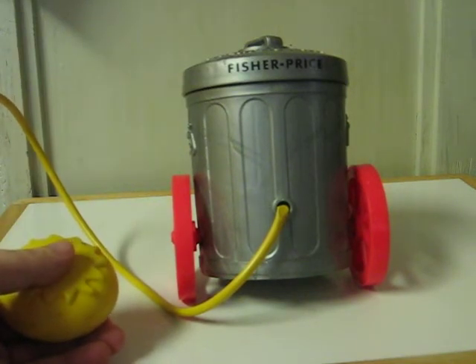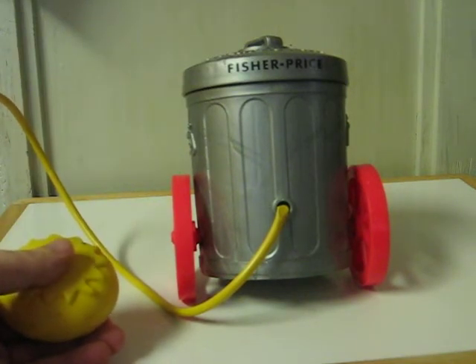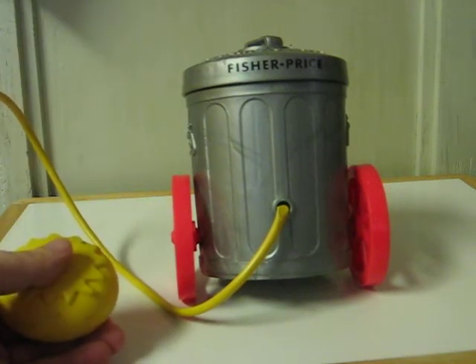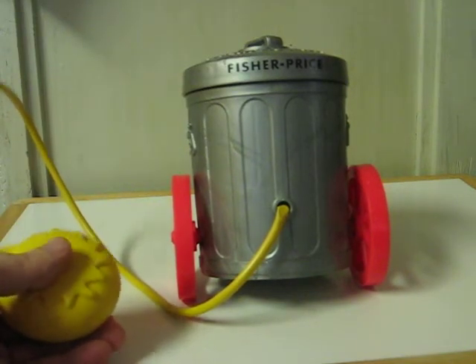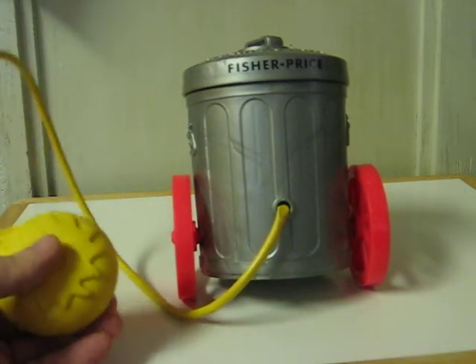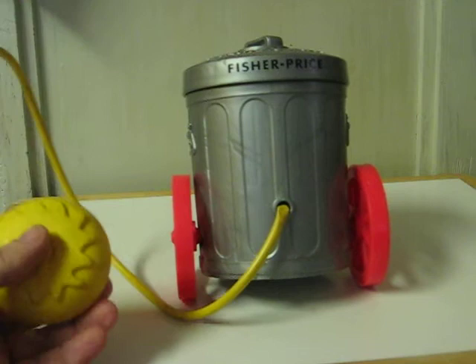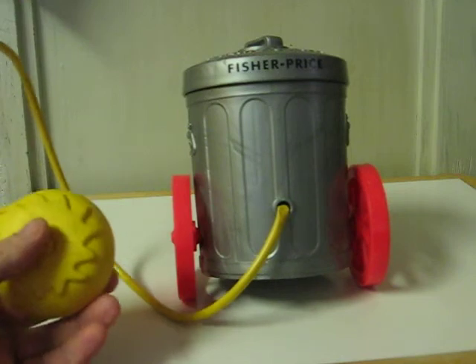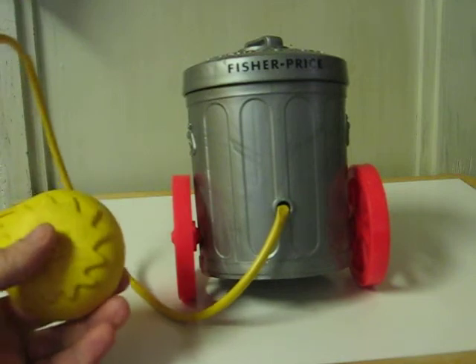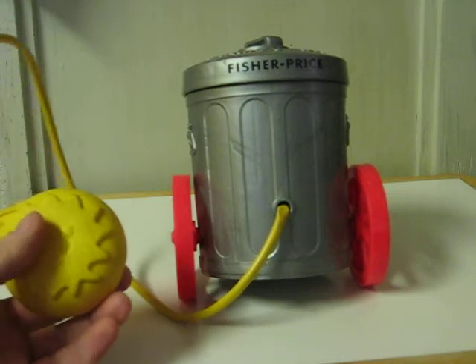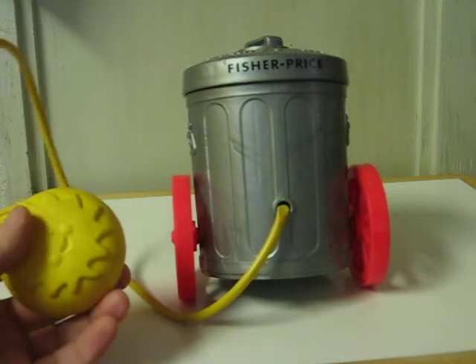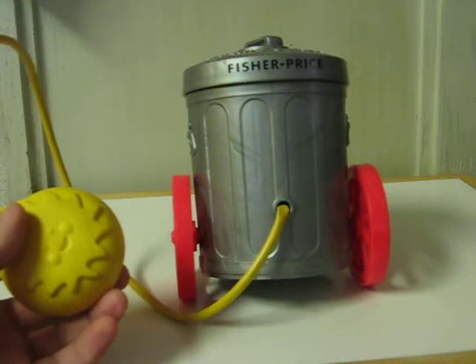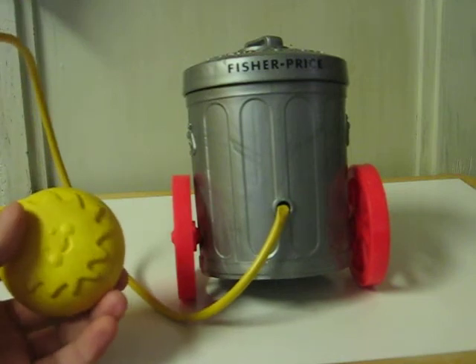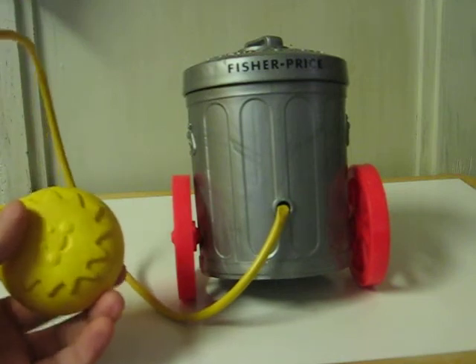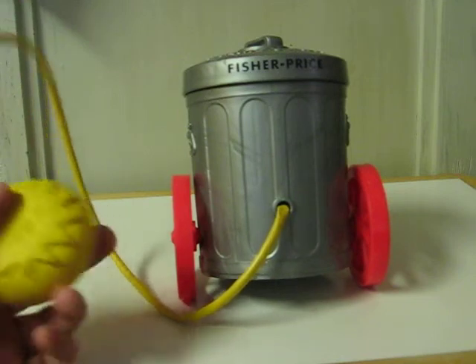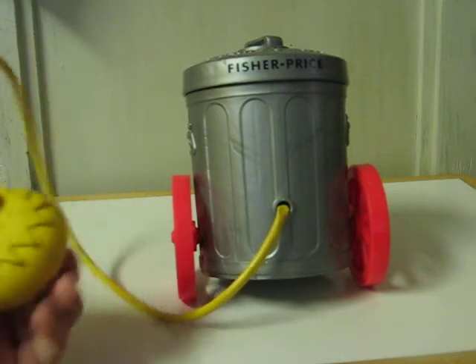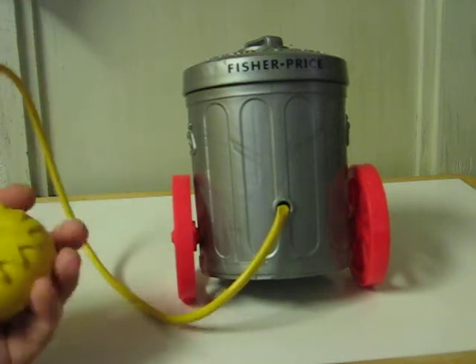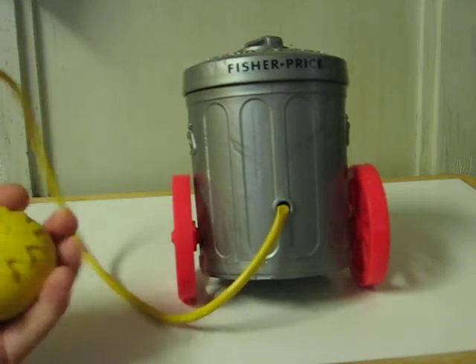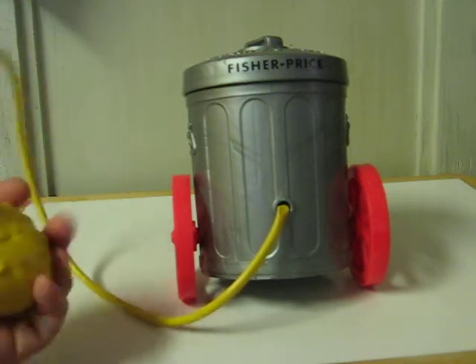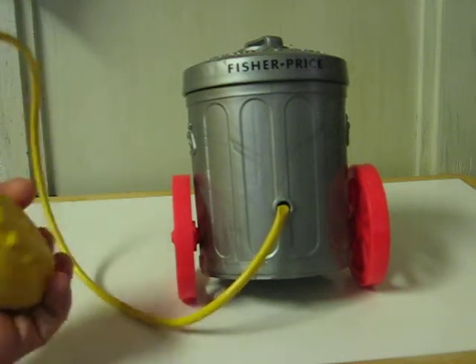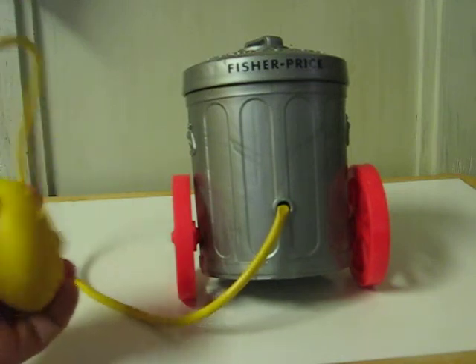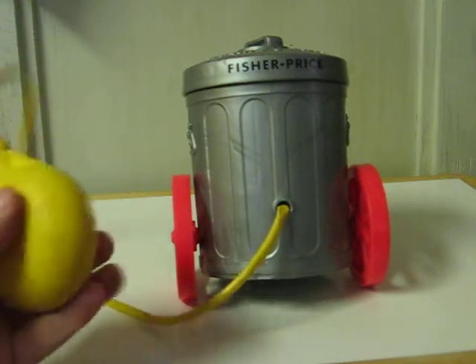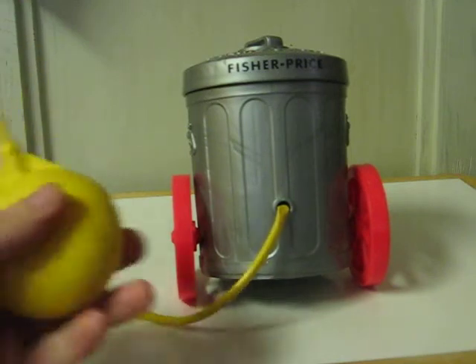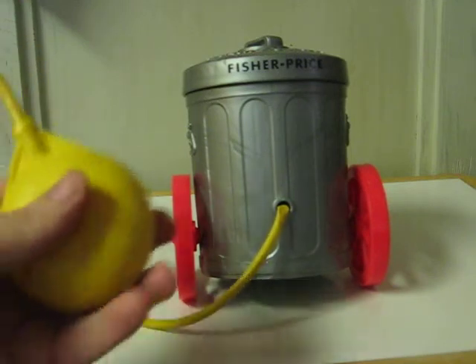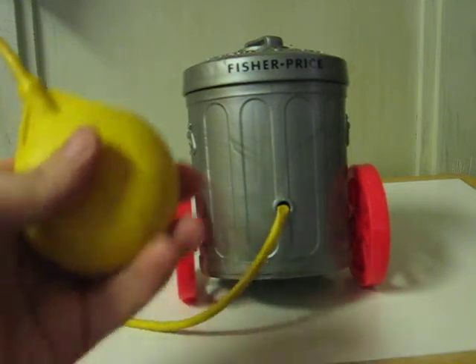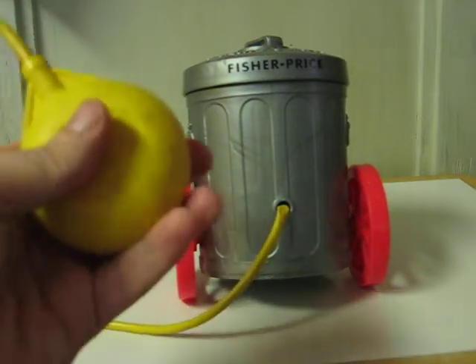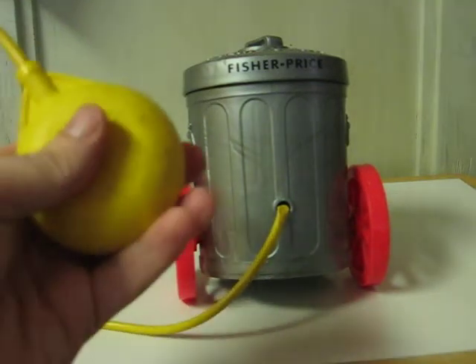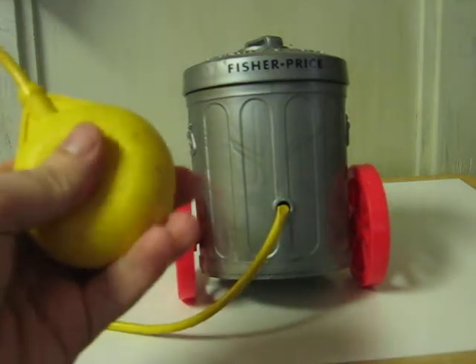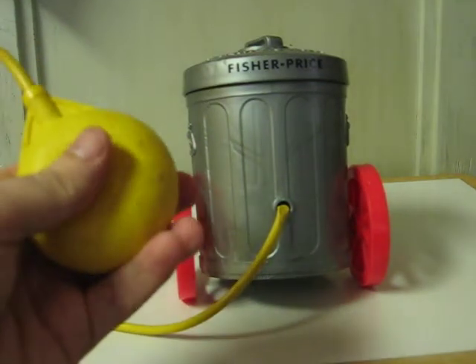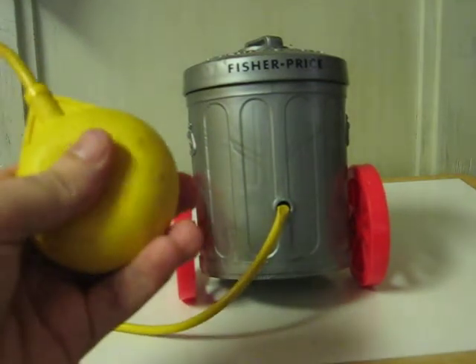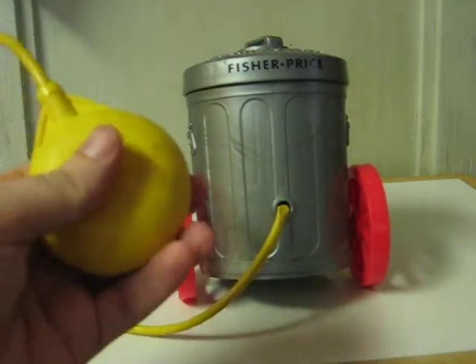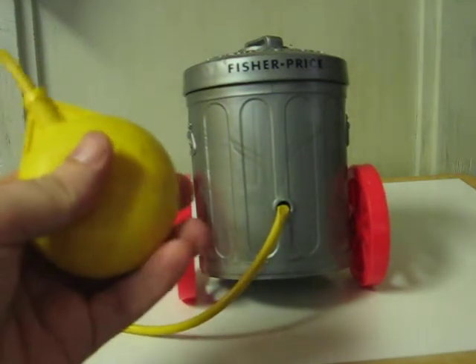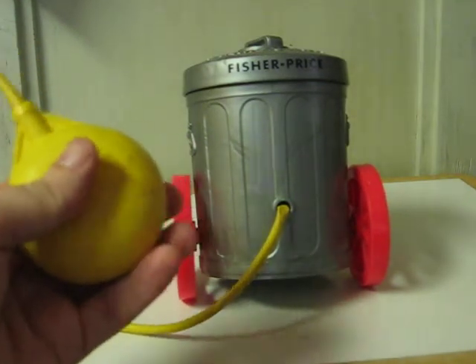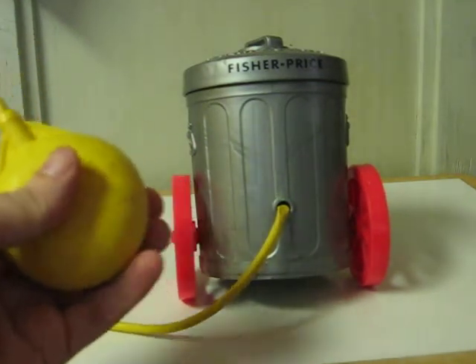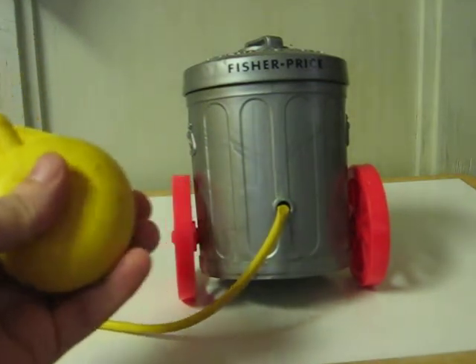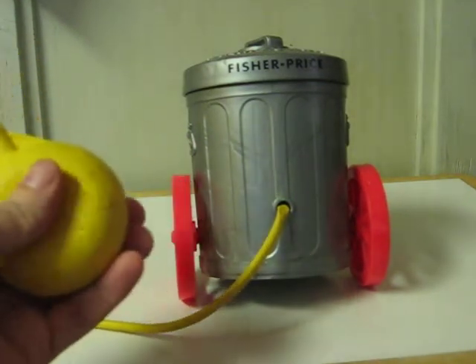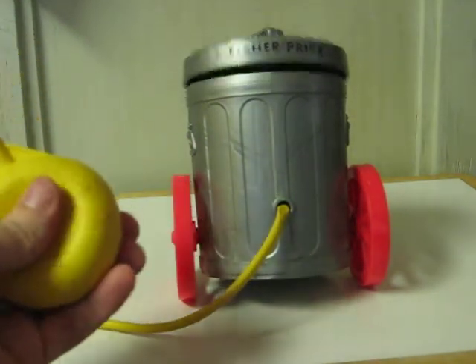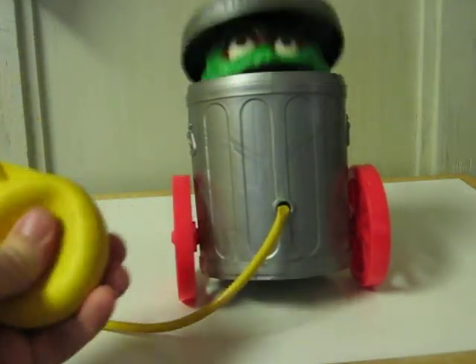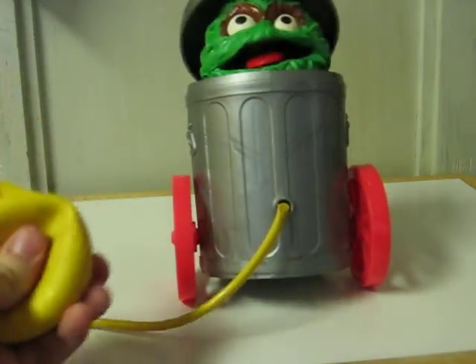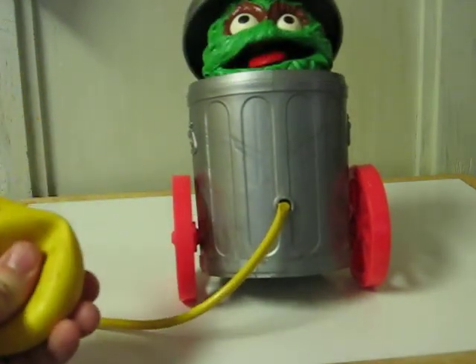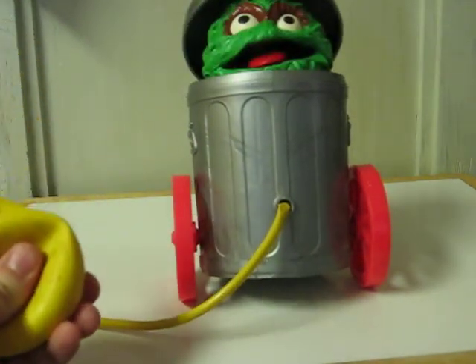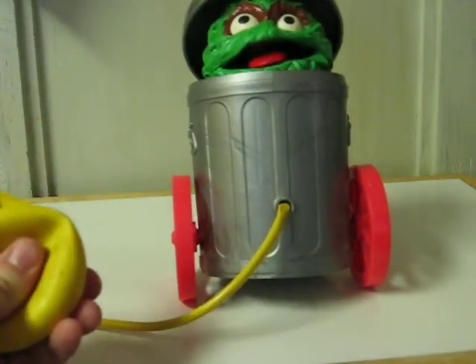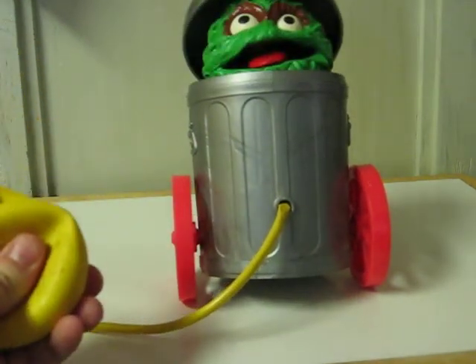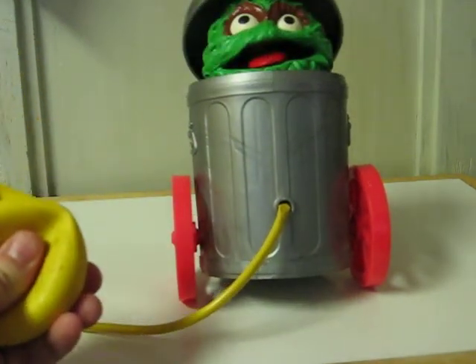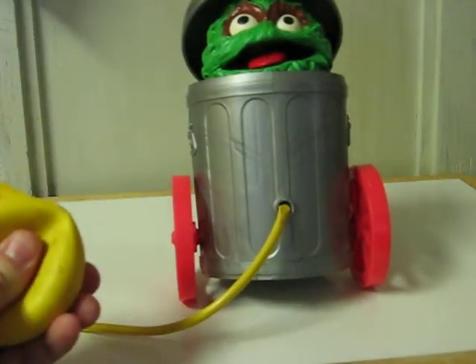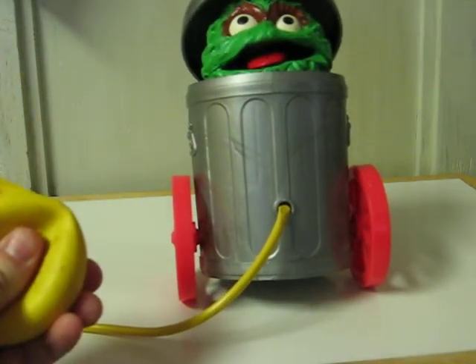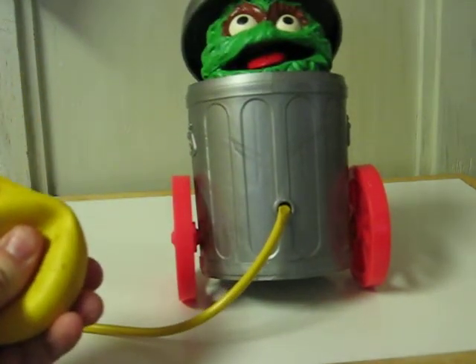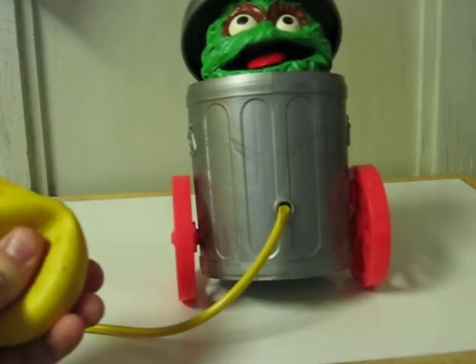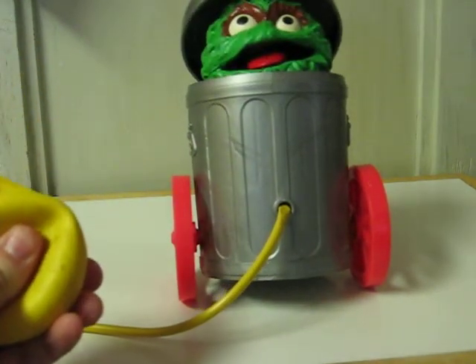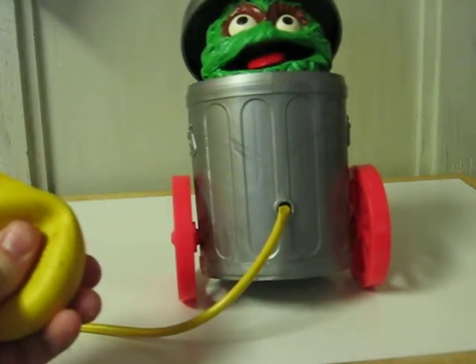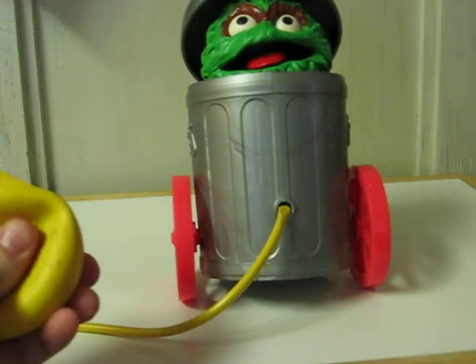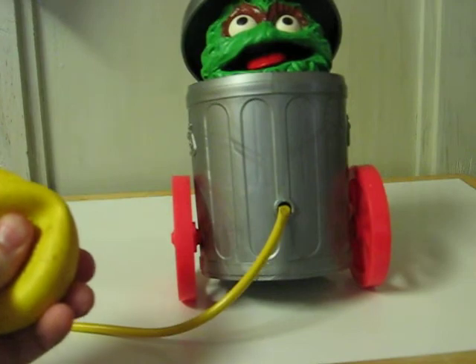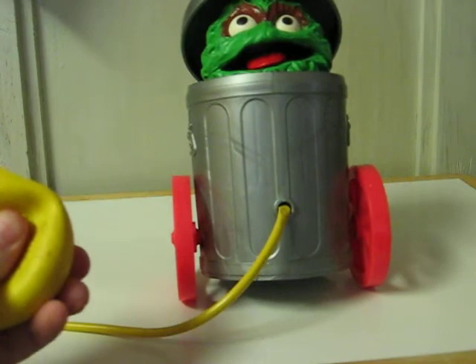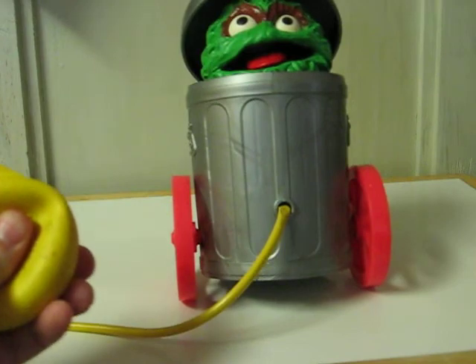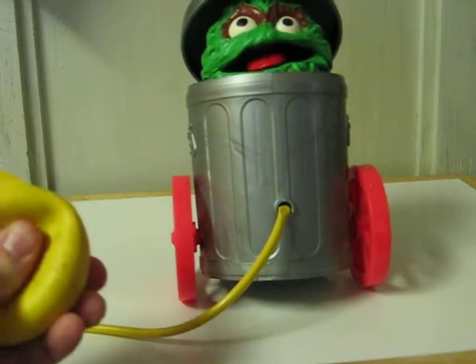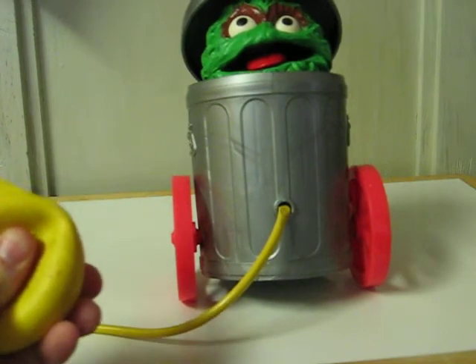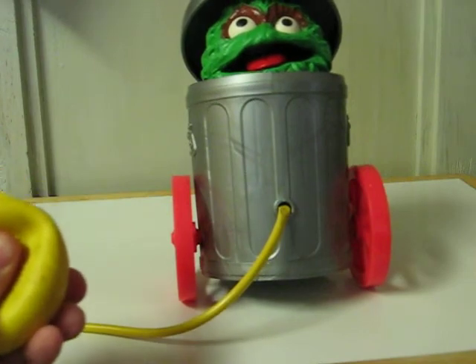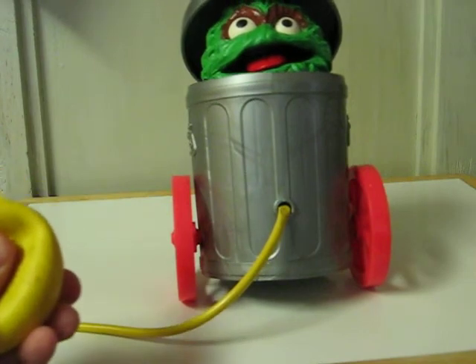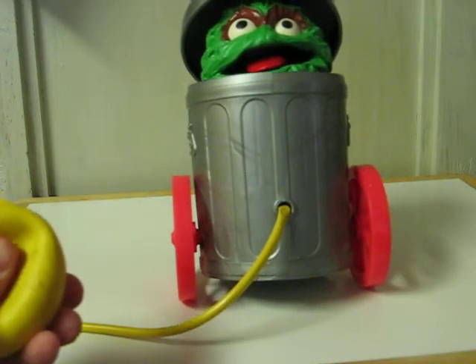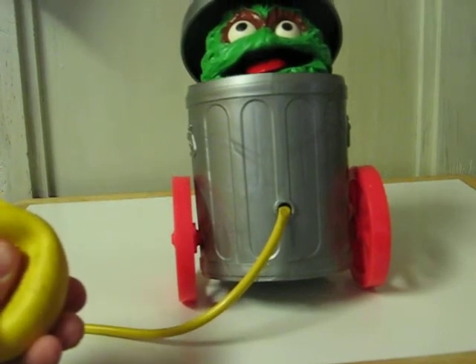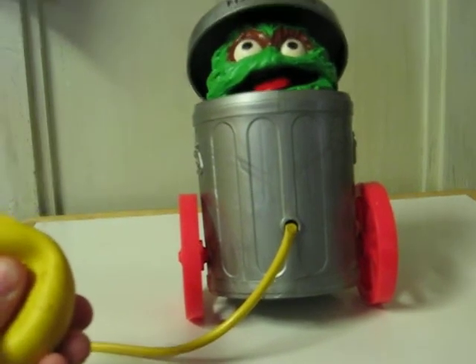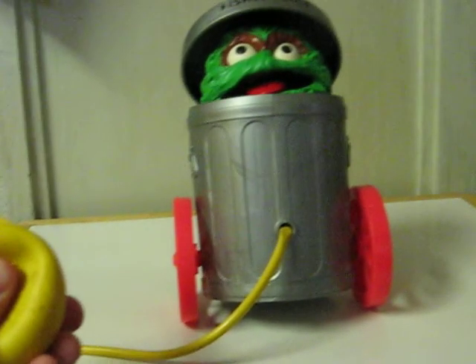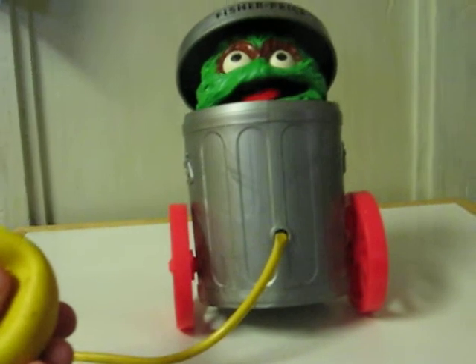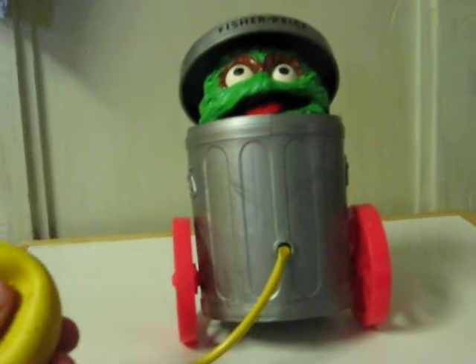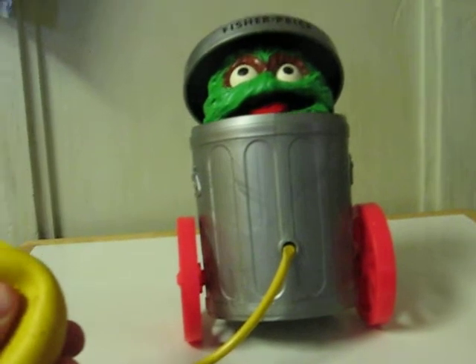Anyway, all you do is squeeze this and Oscar pops up out of his trash can.